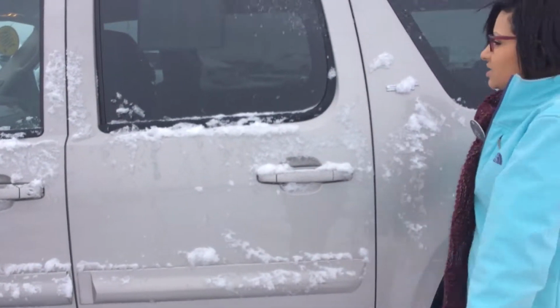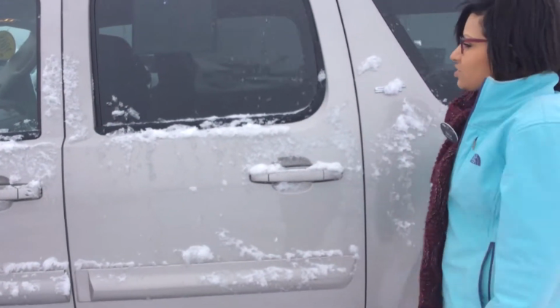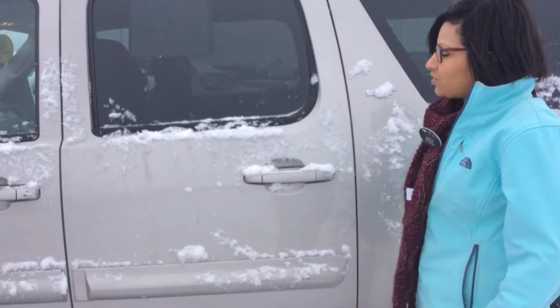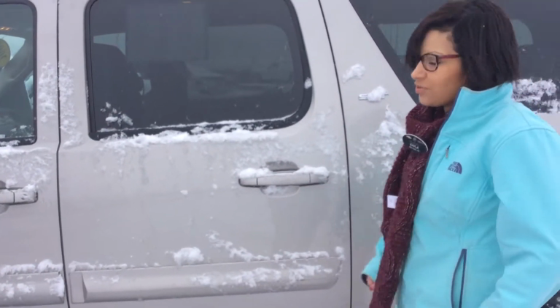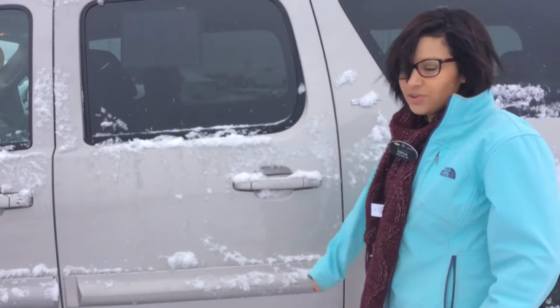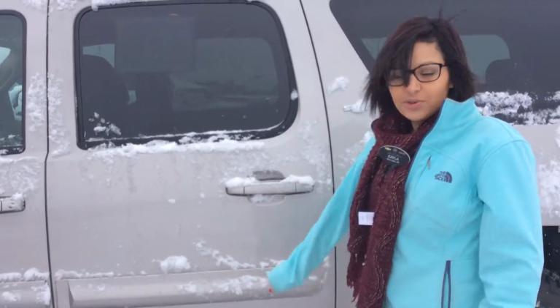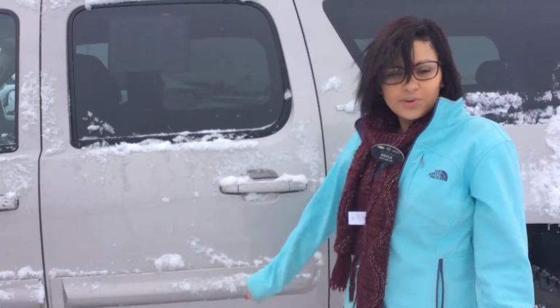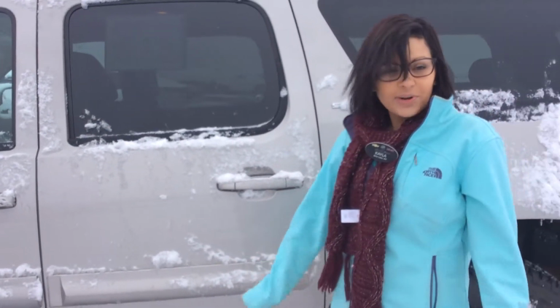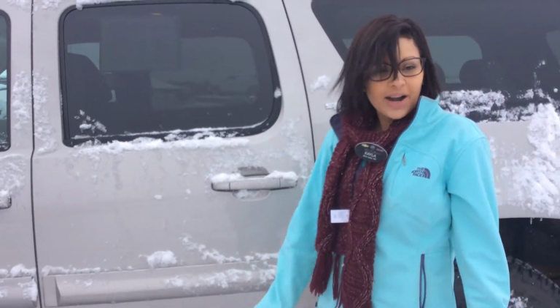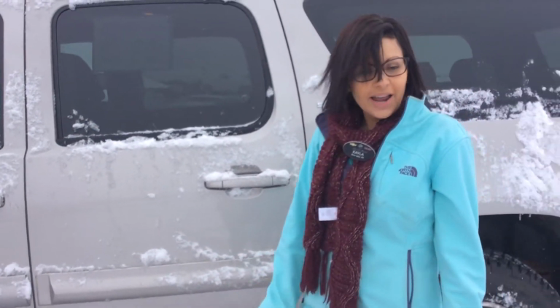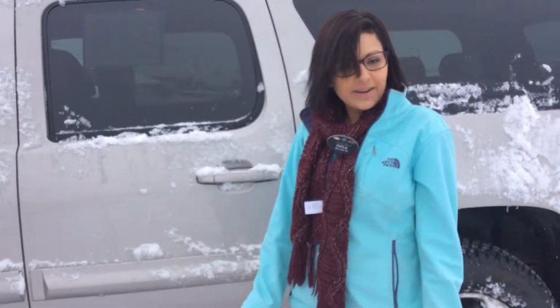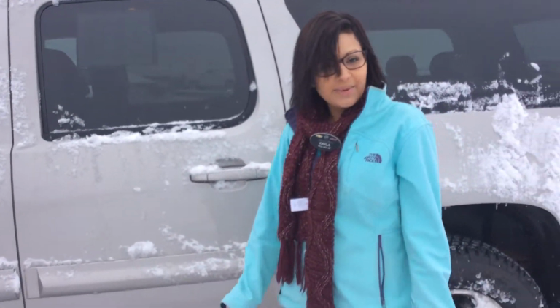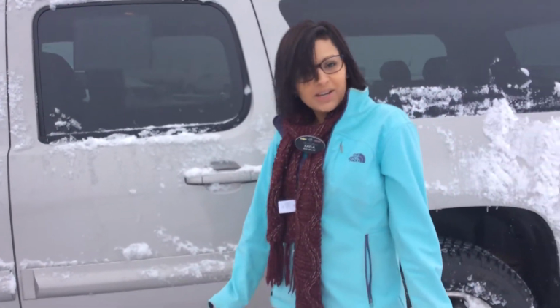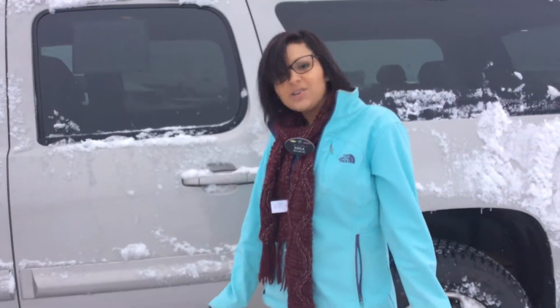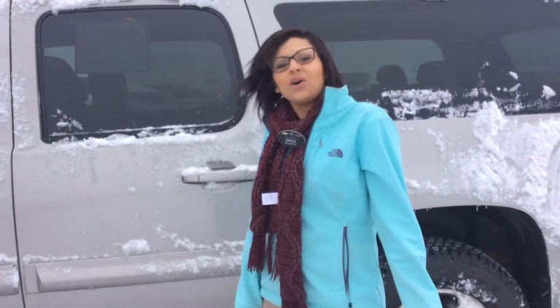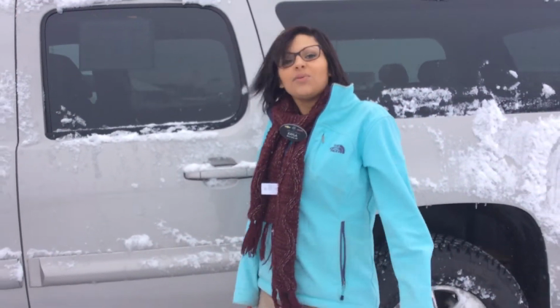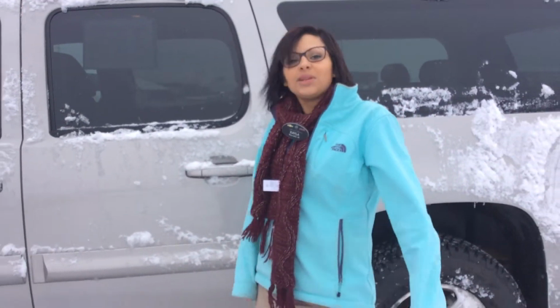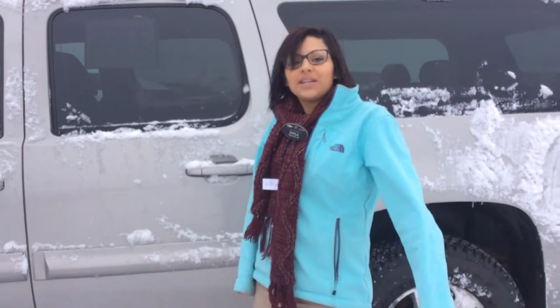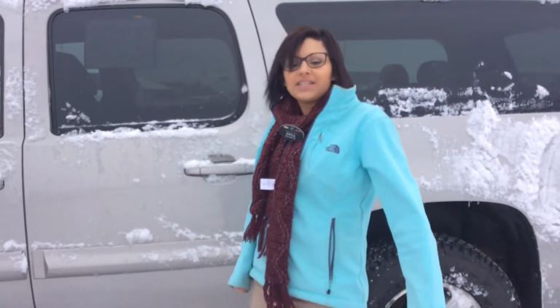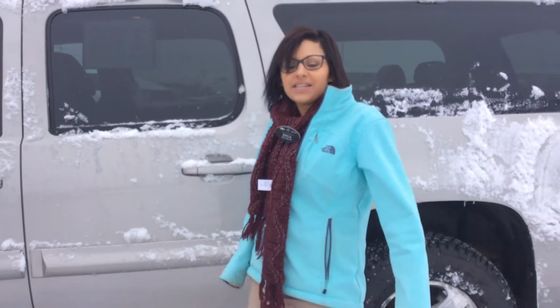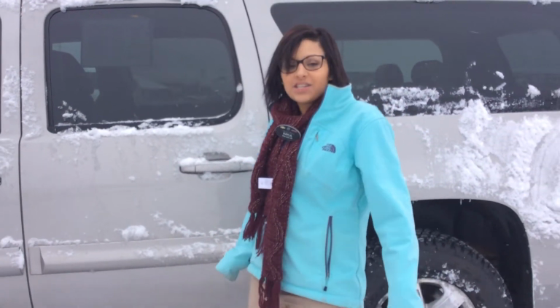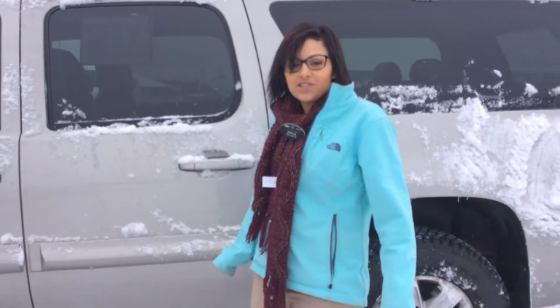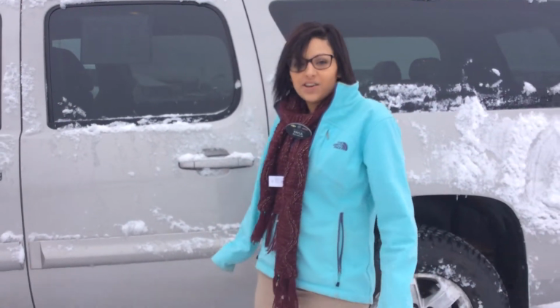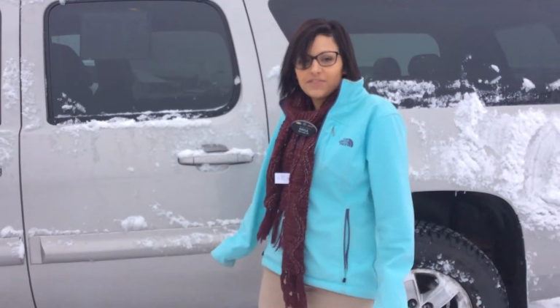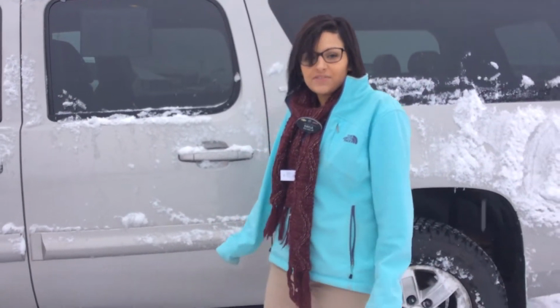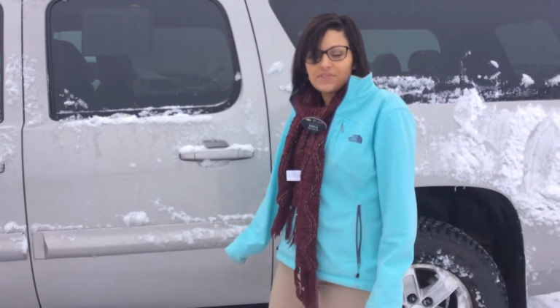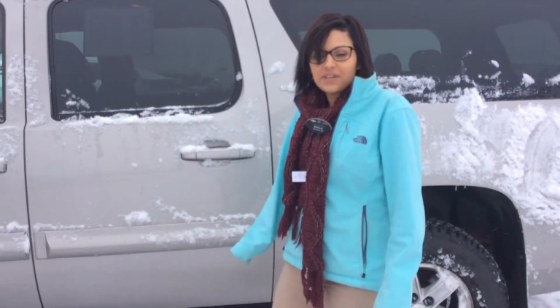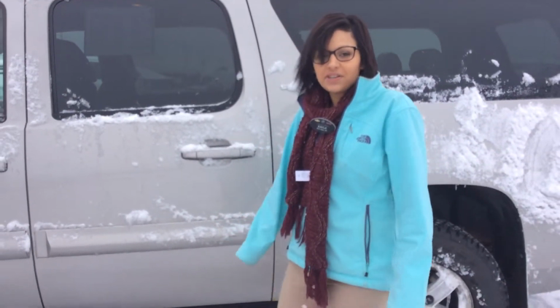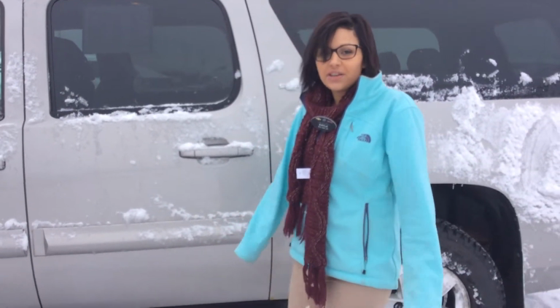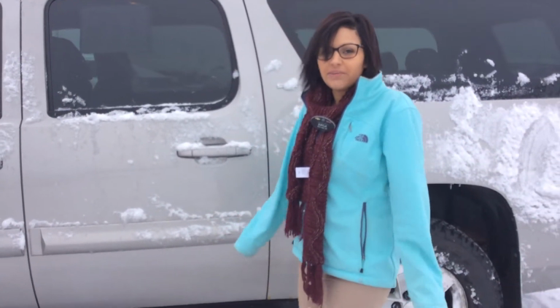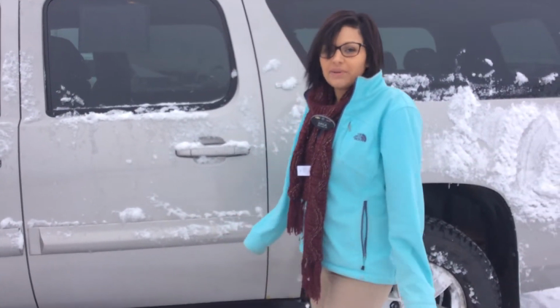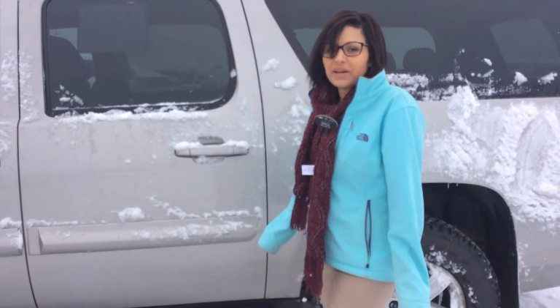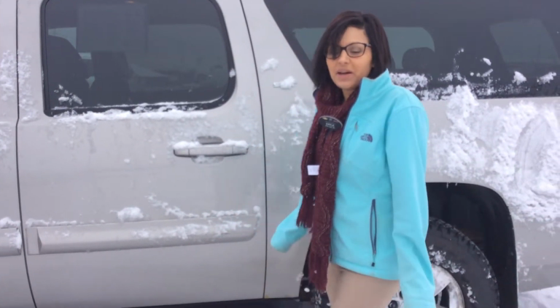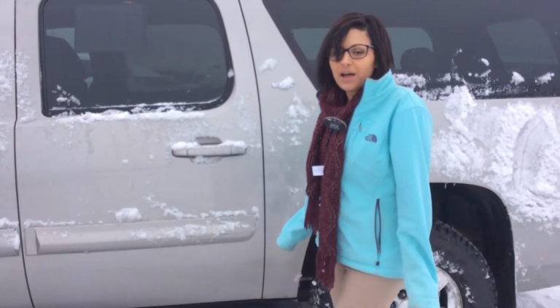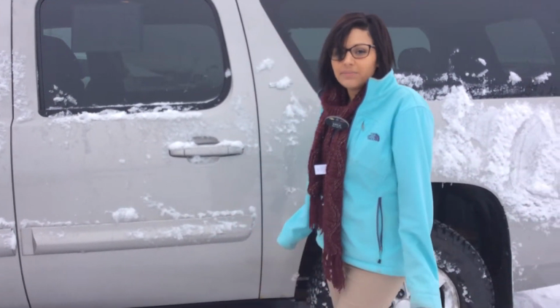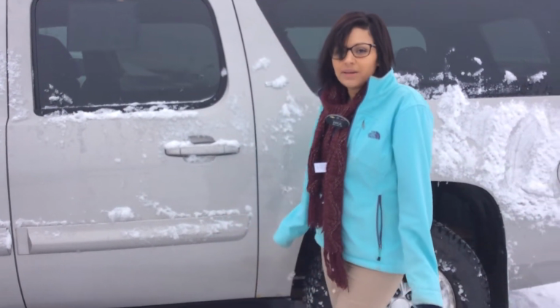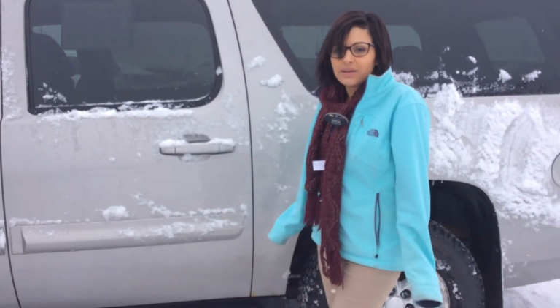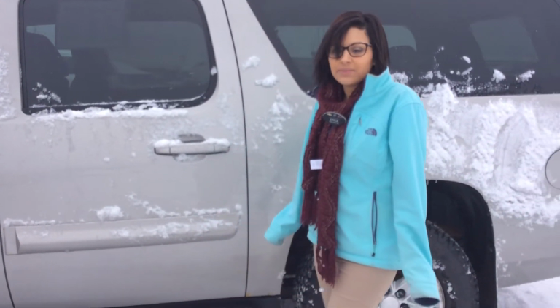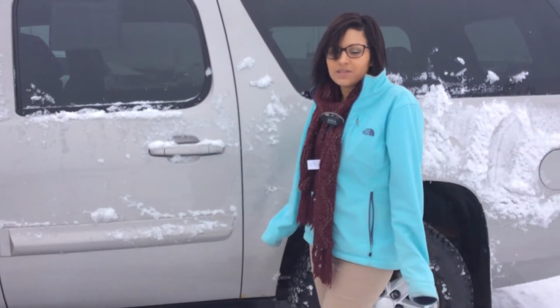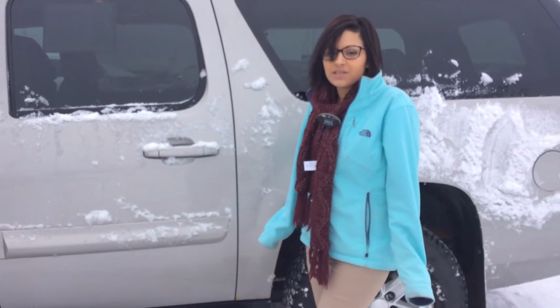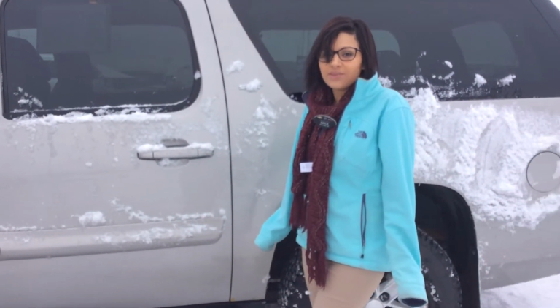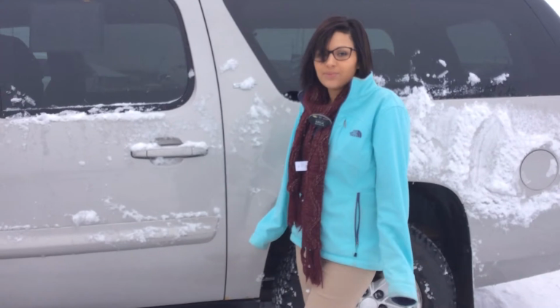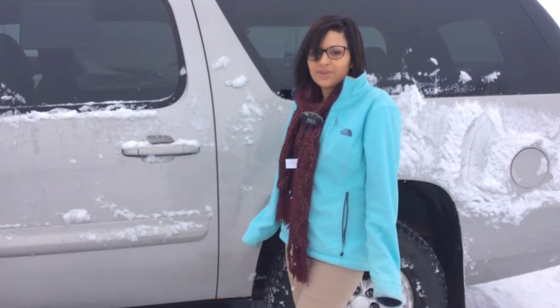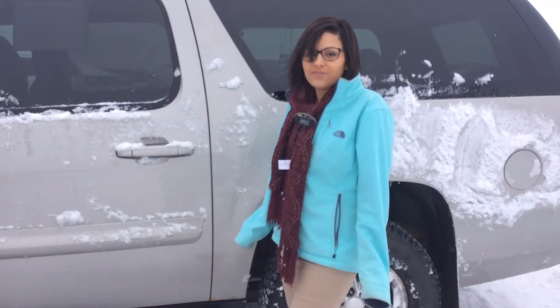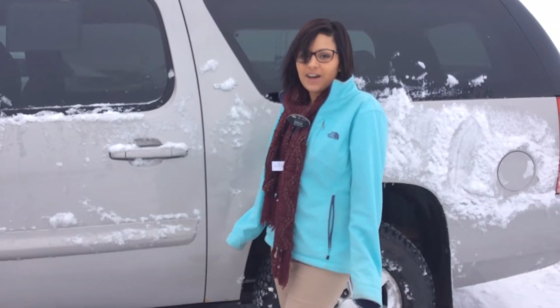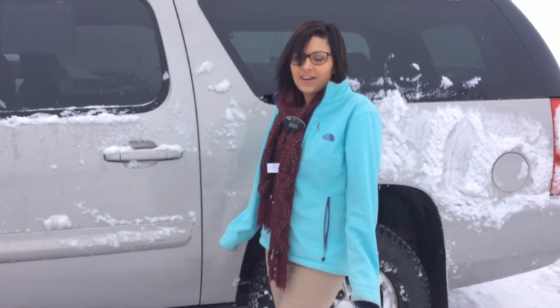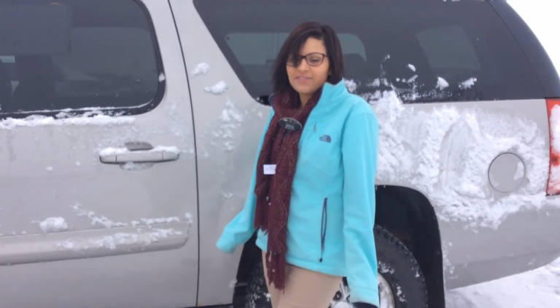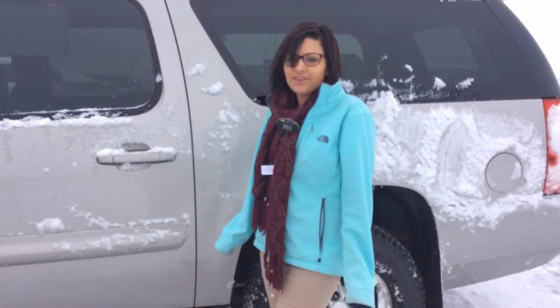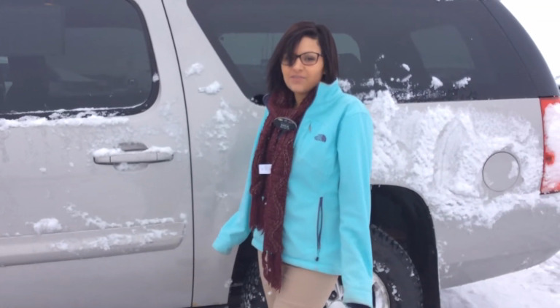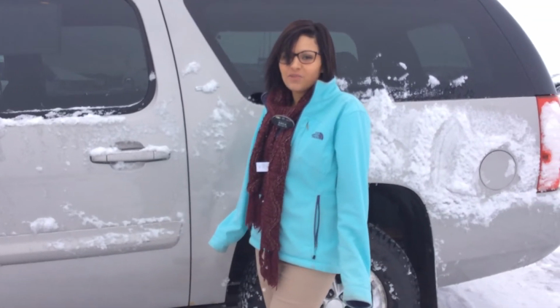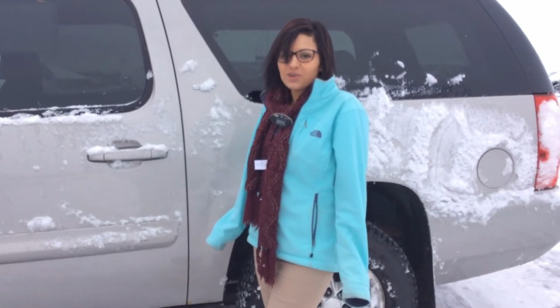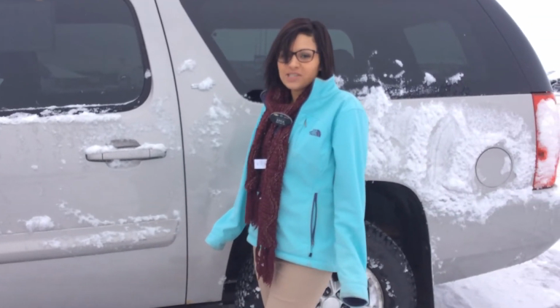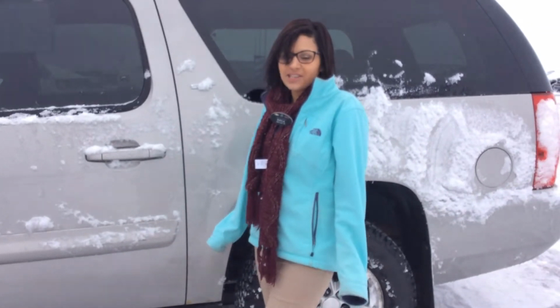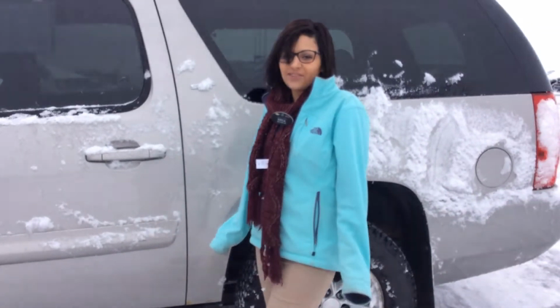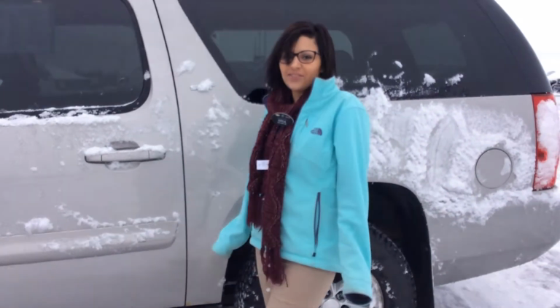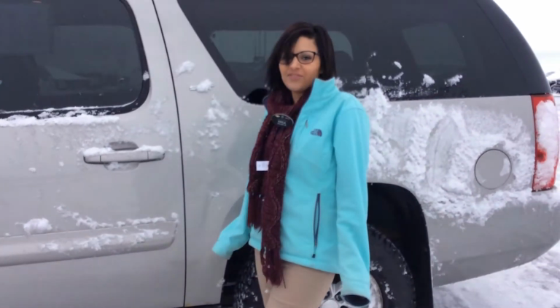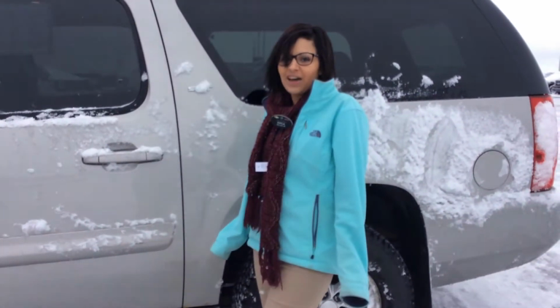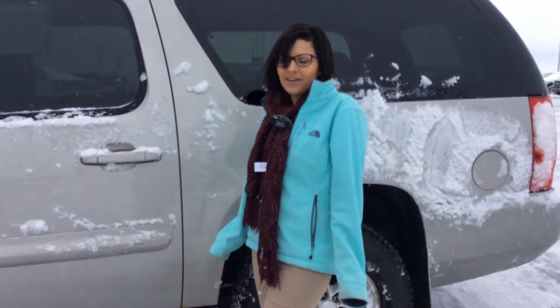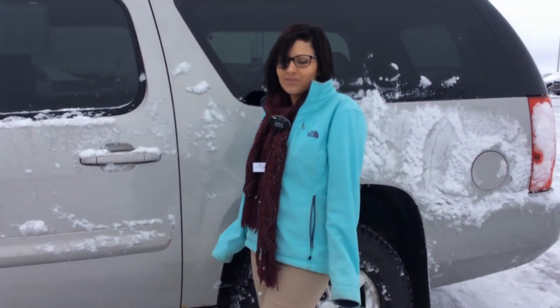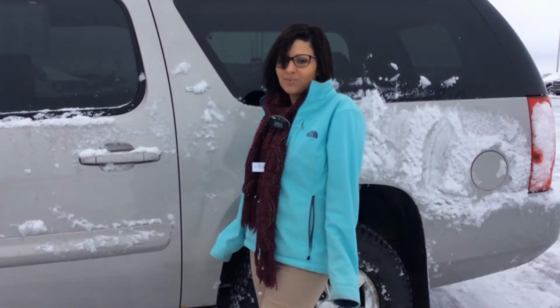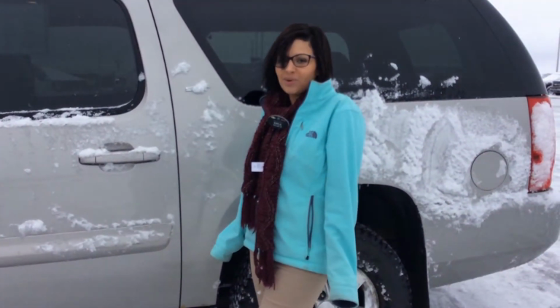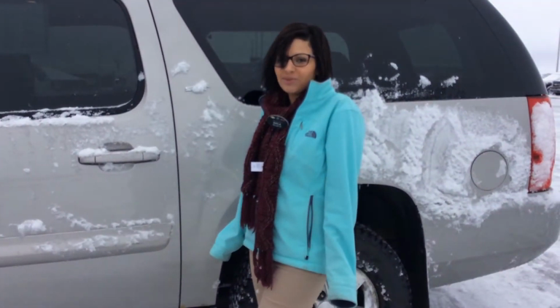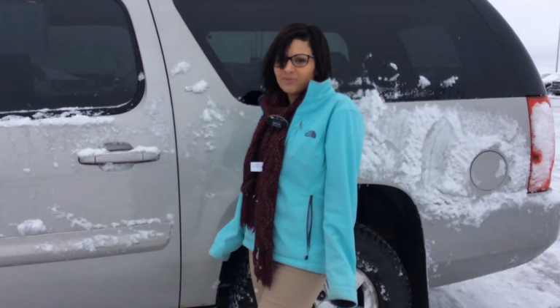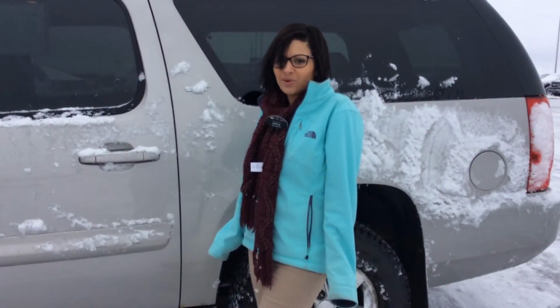So if you or anybody you know would like to test drive this vehicle, give me a call. My number is 715-475-1417.